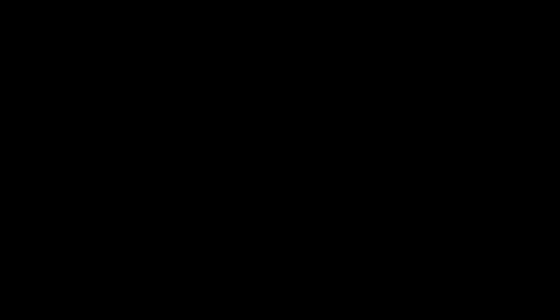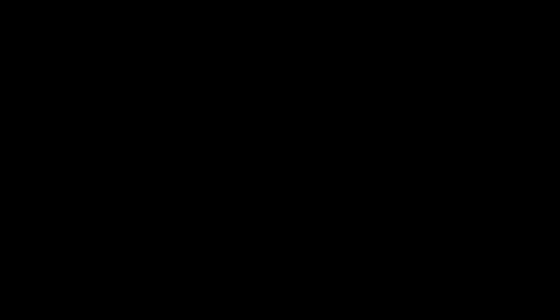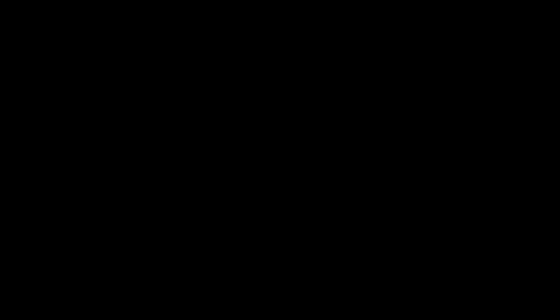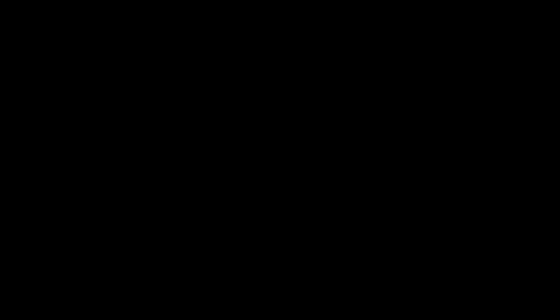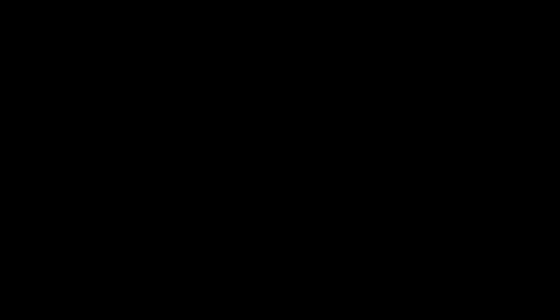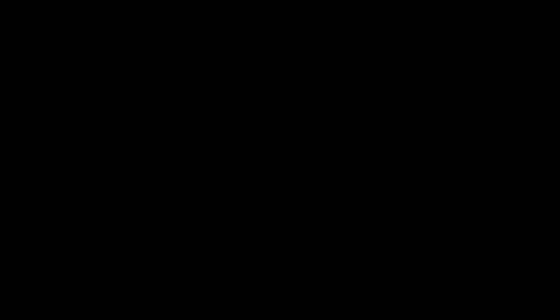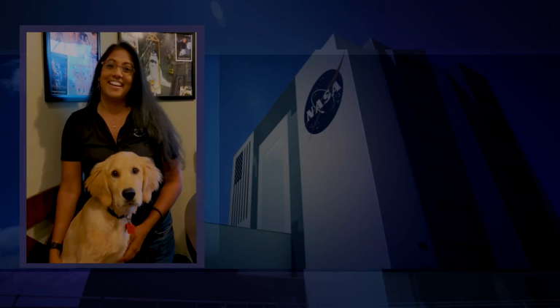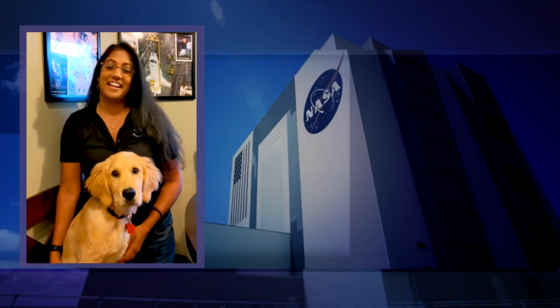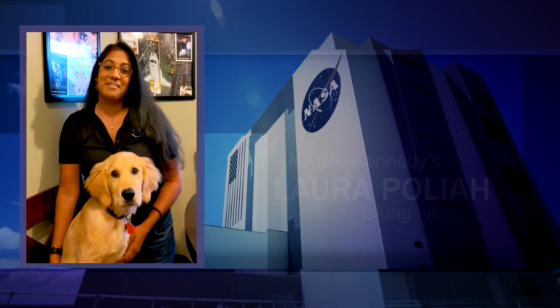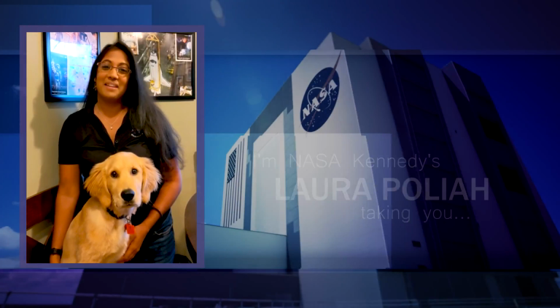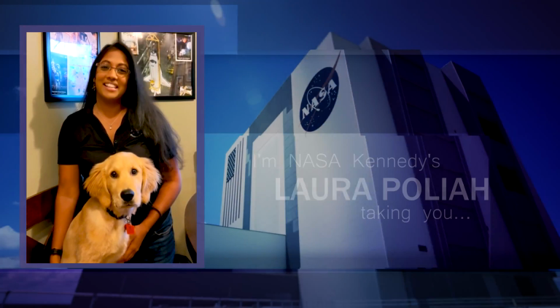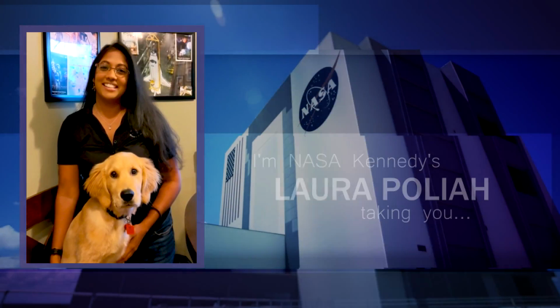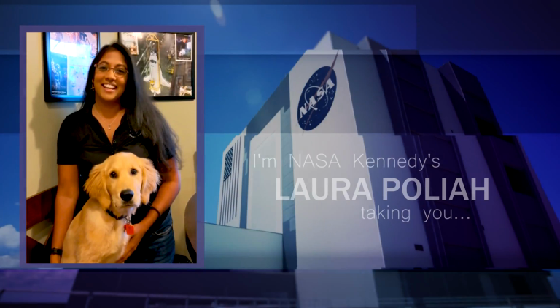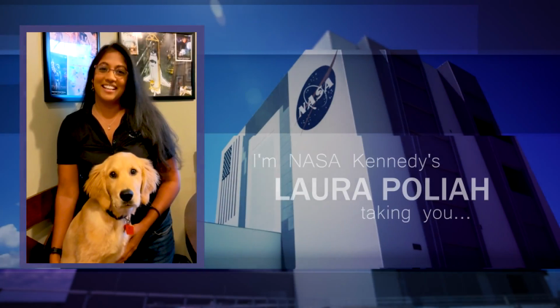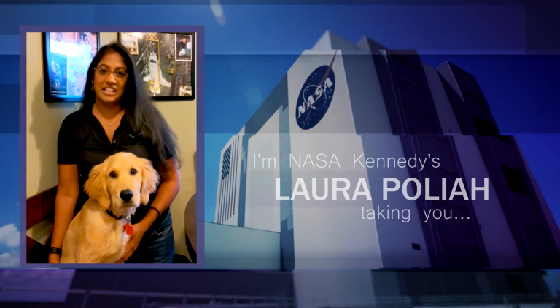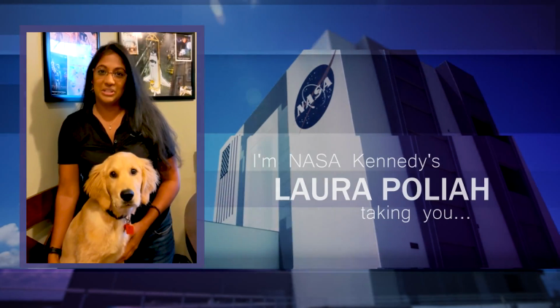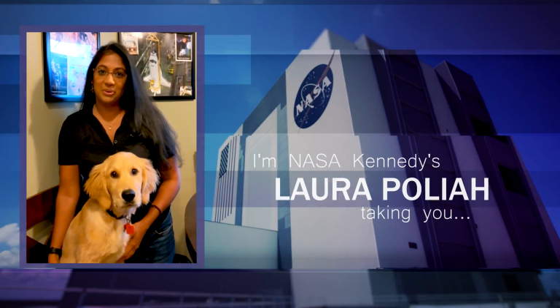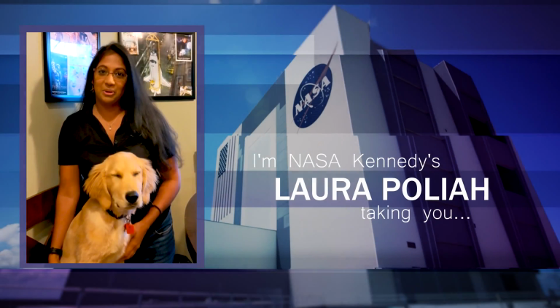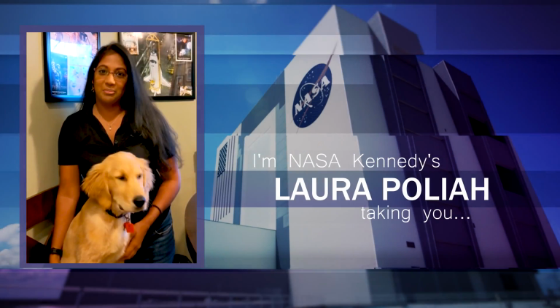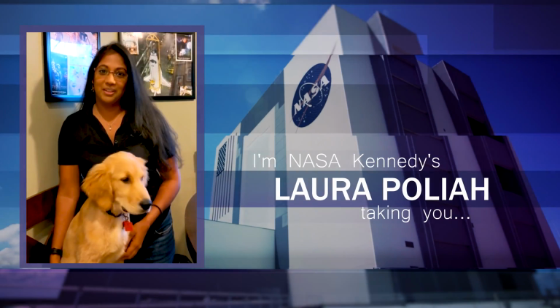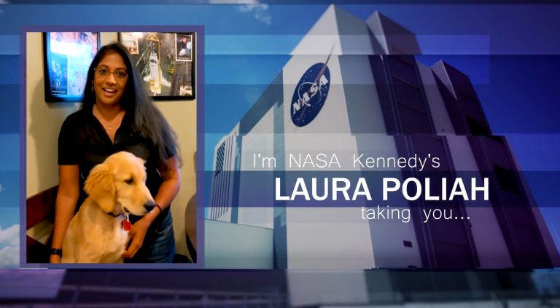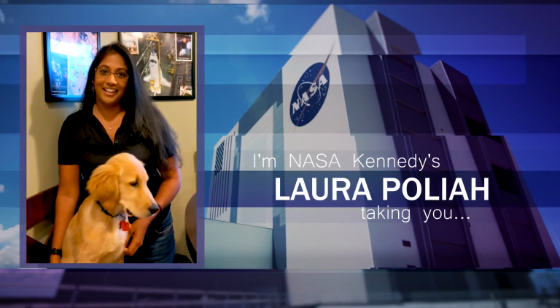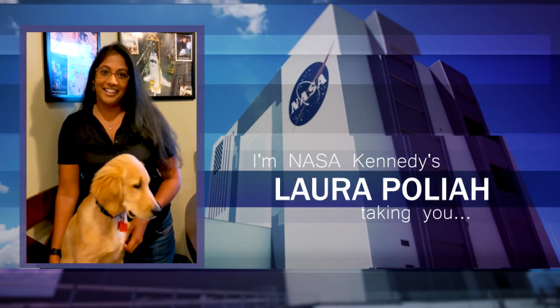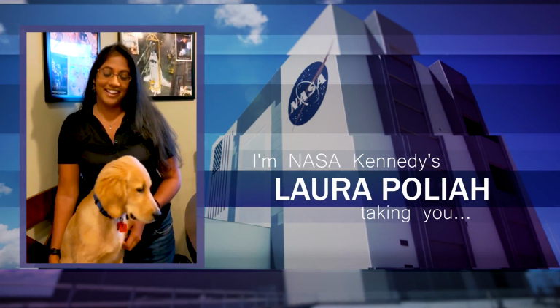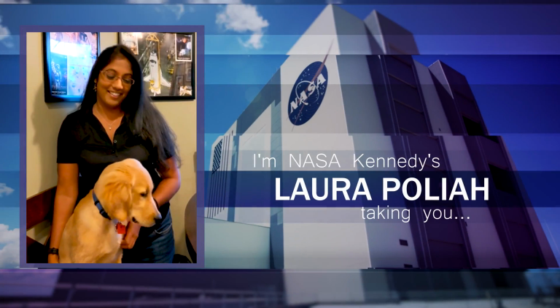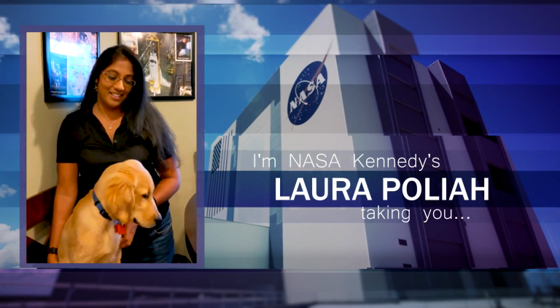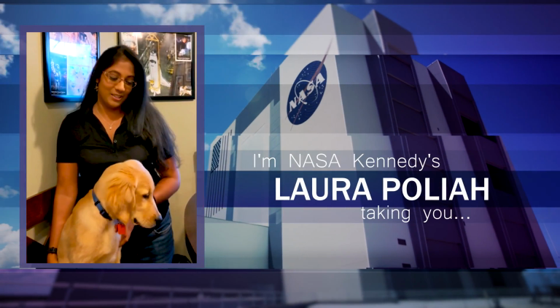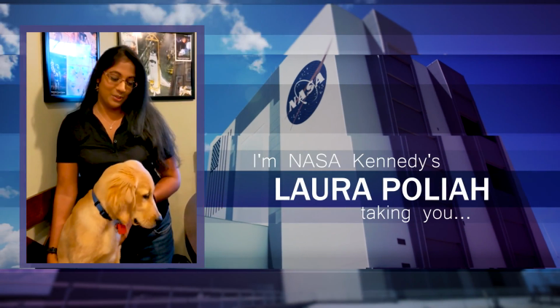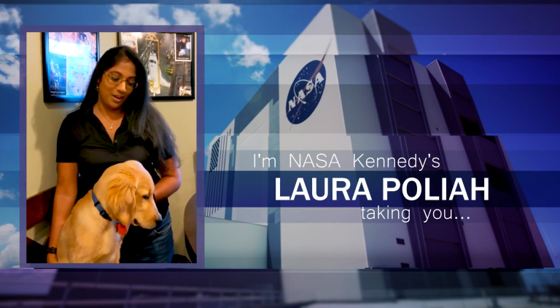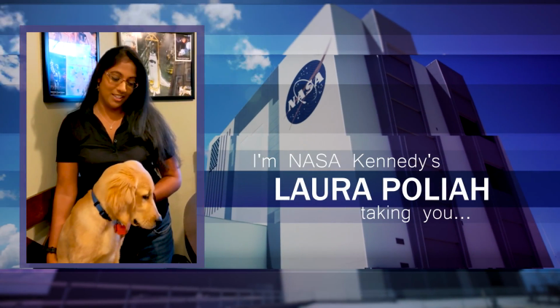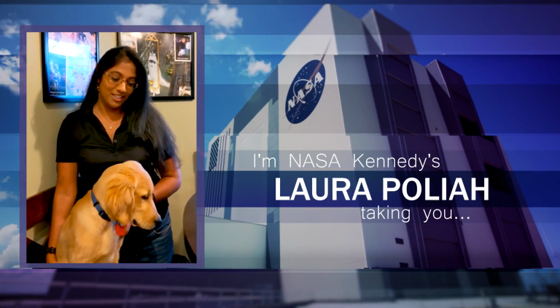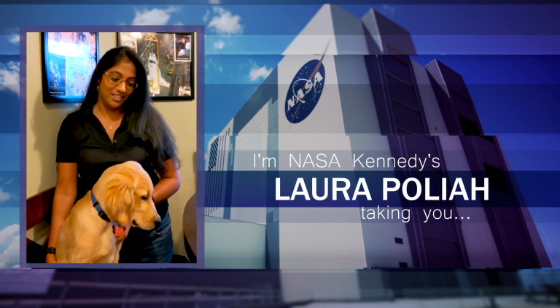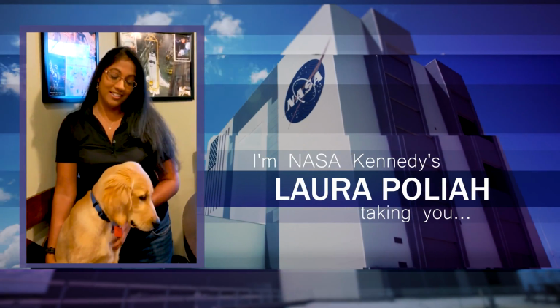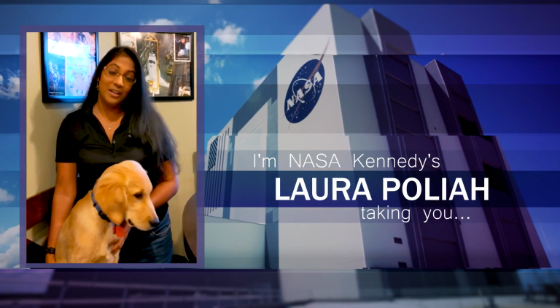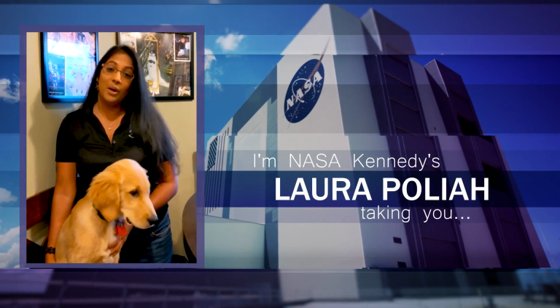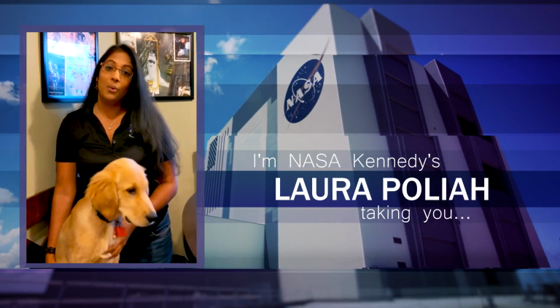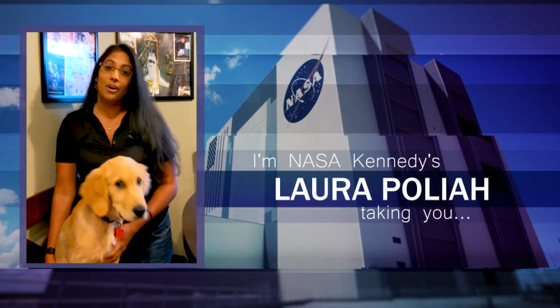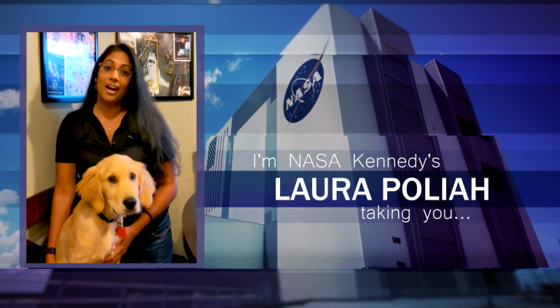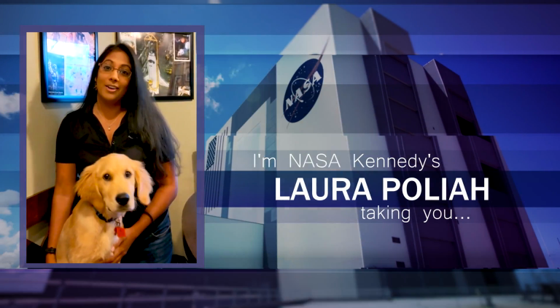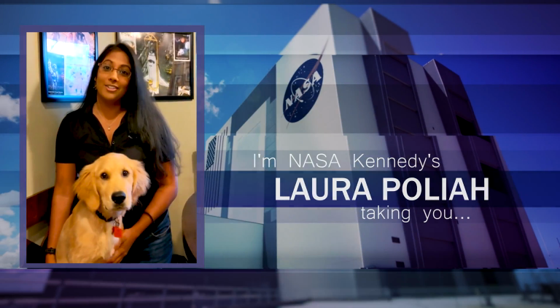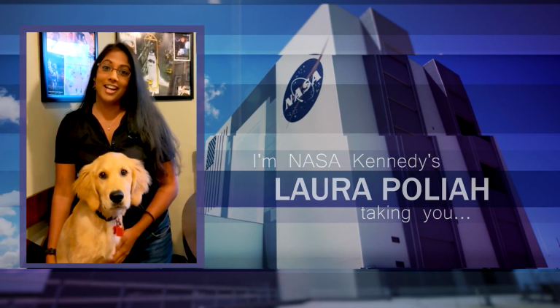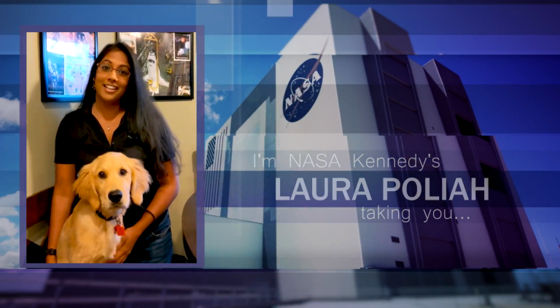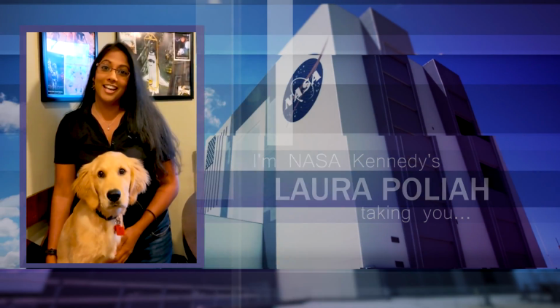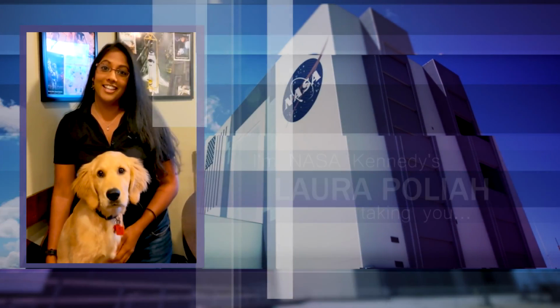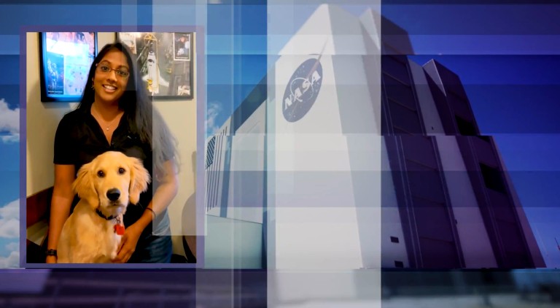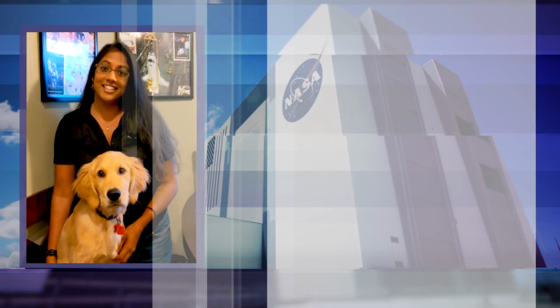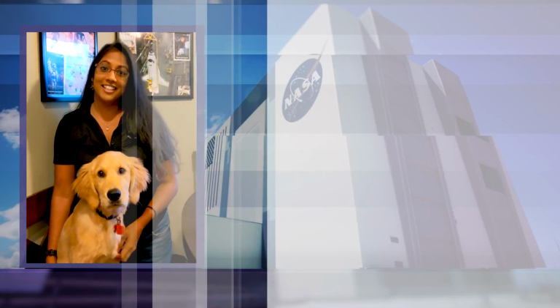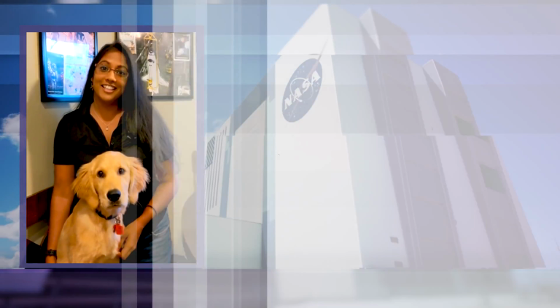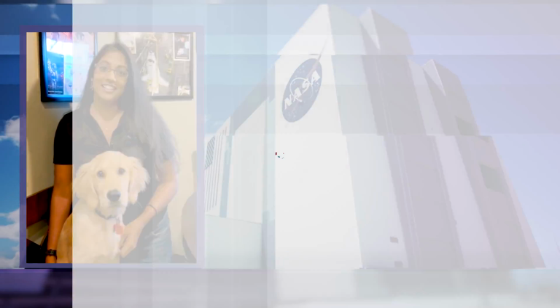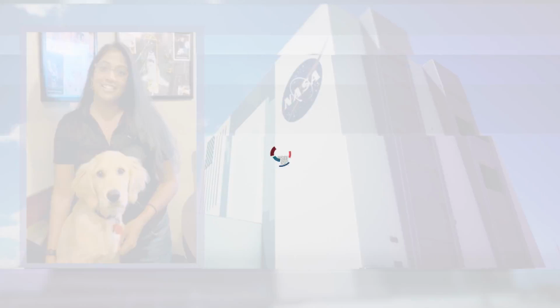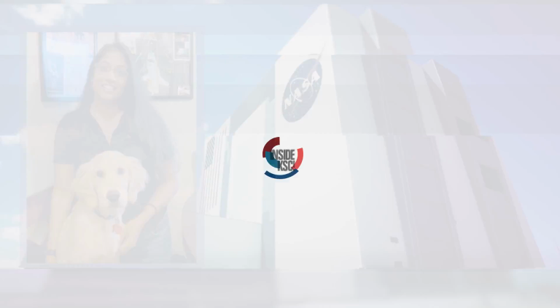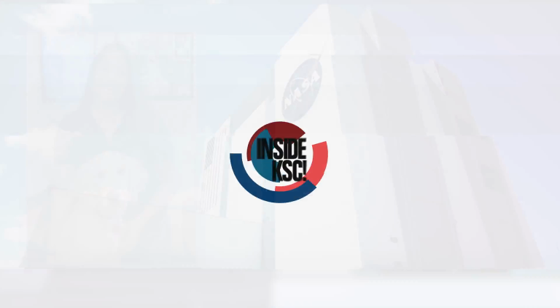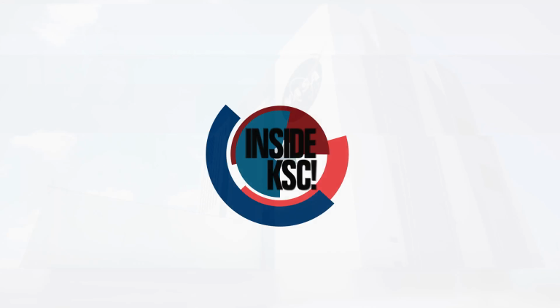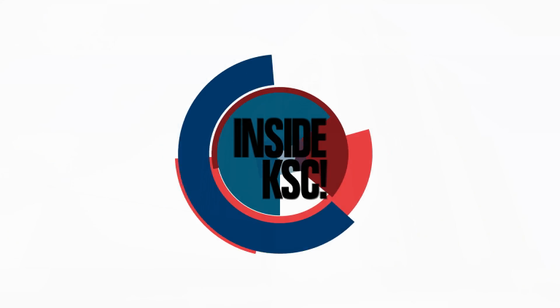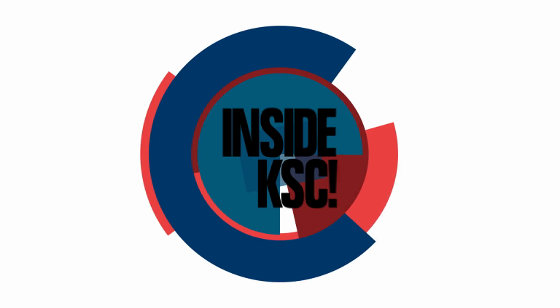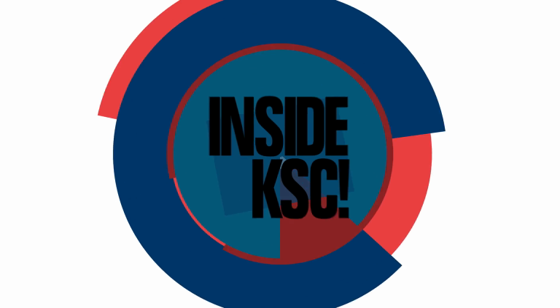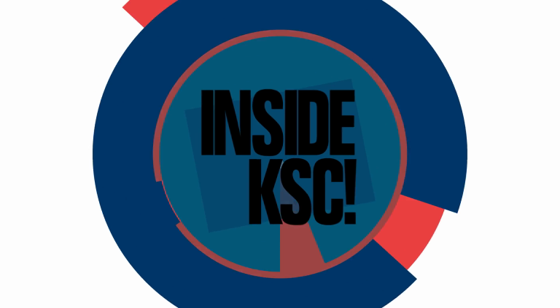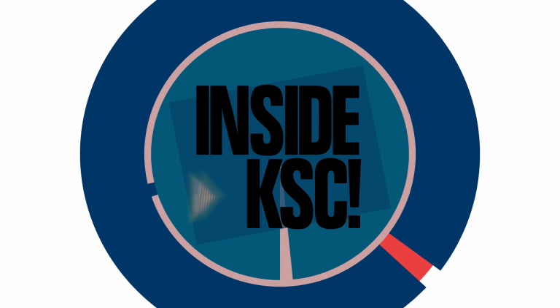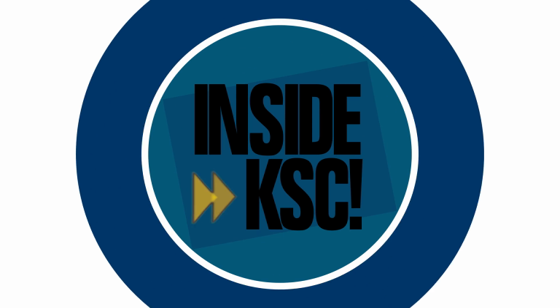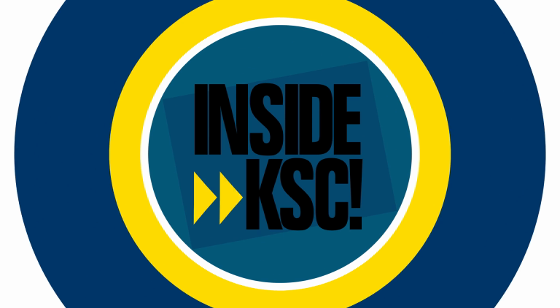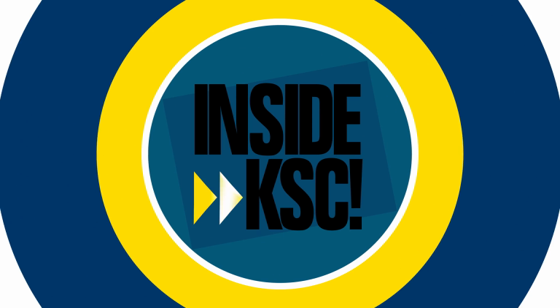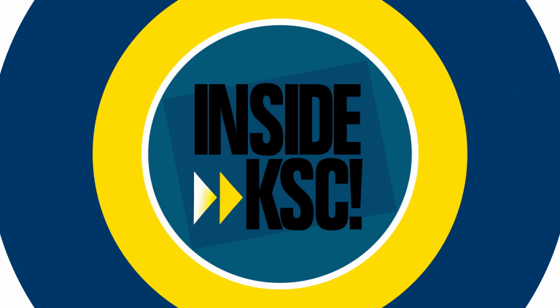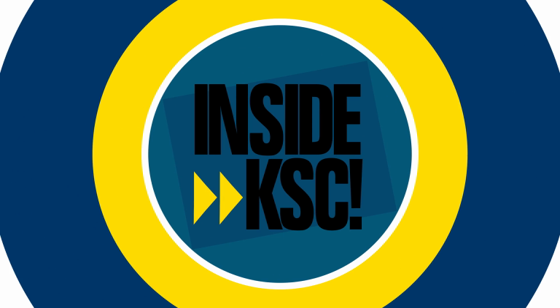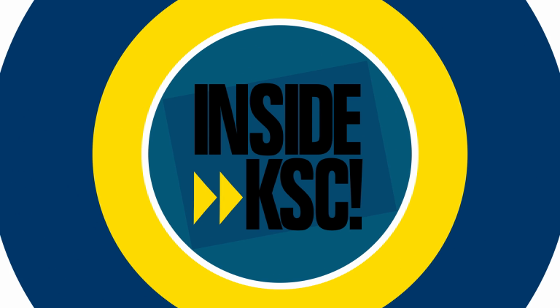Hi, I'm NASA Kennedy's Laura Palaia and this is Watson. We're outside KSC, taking you inside KSC.